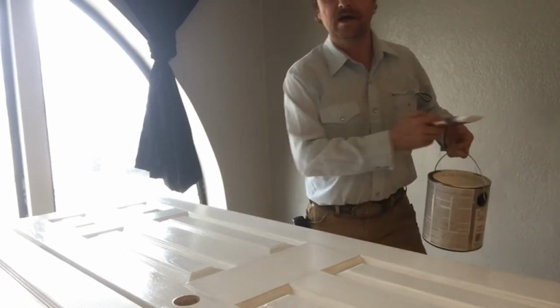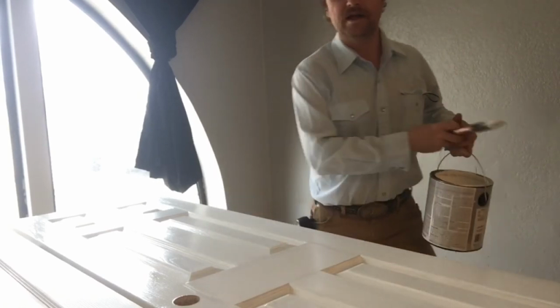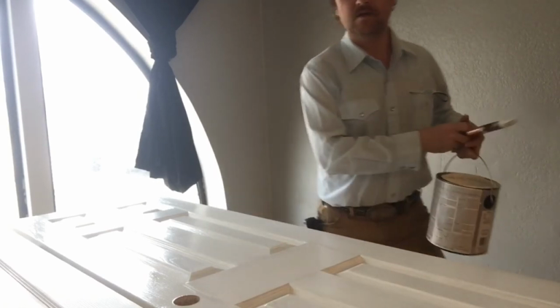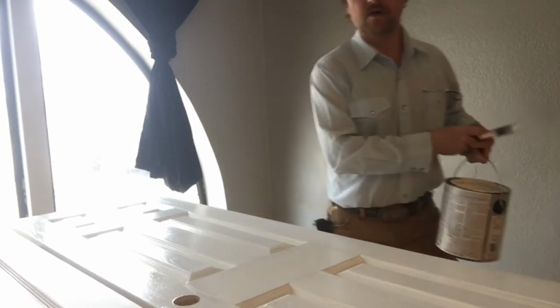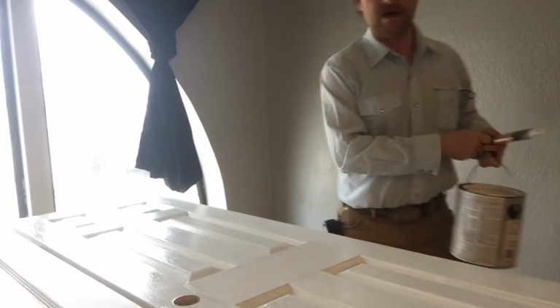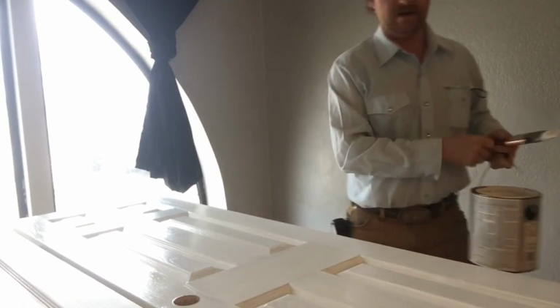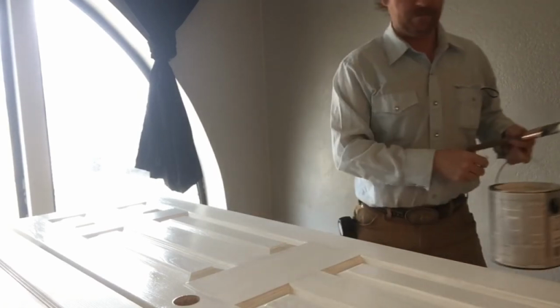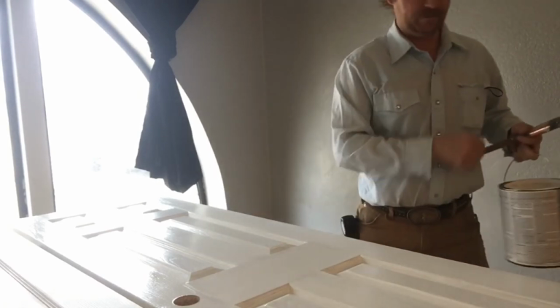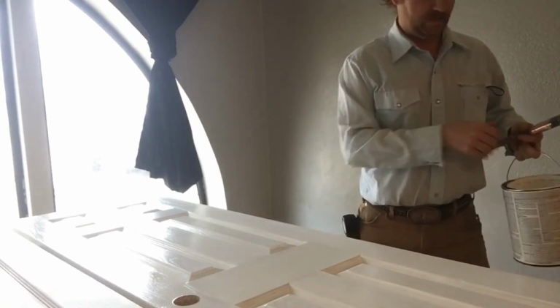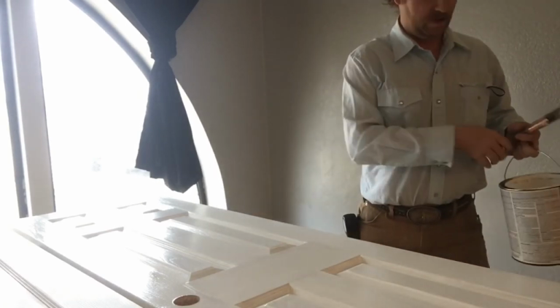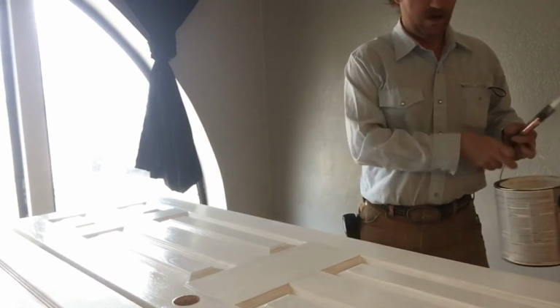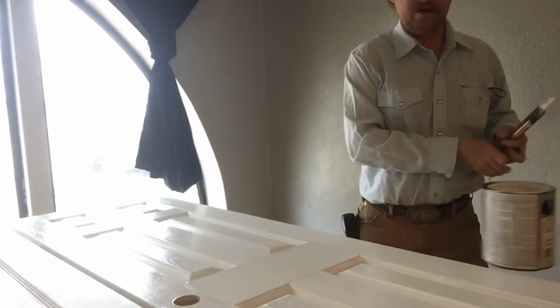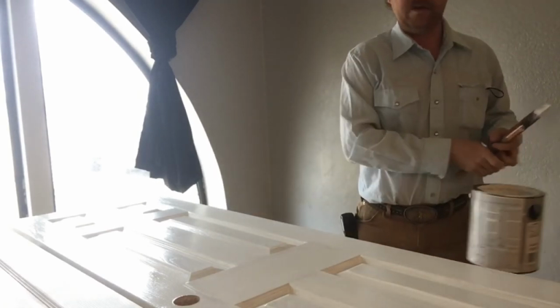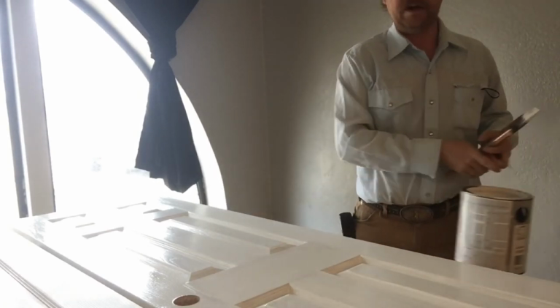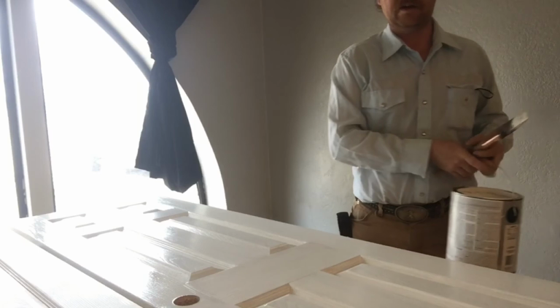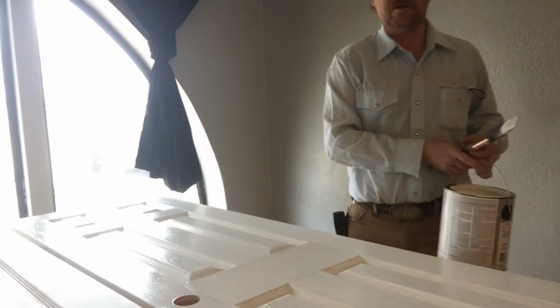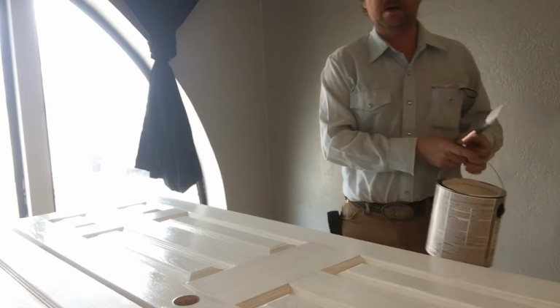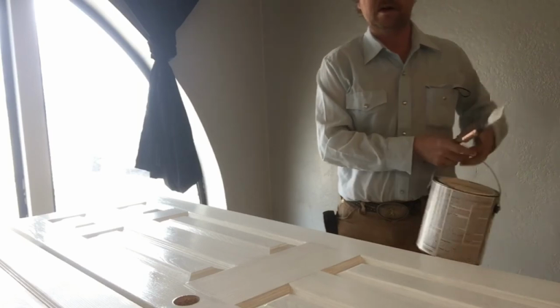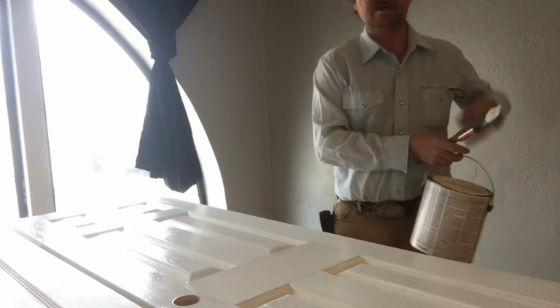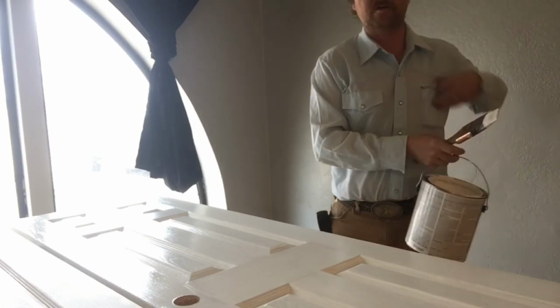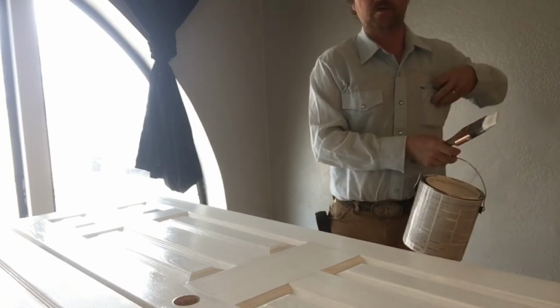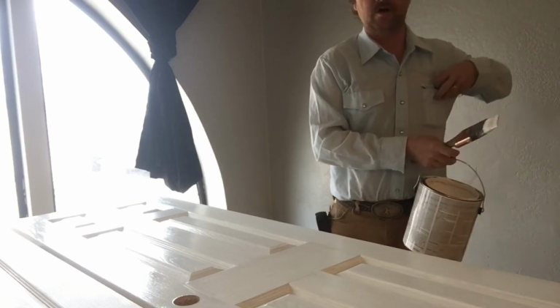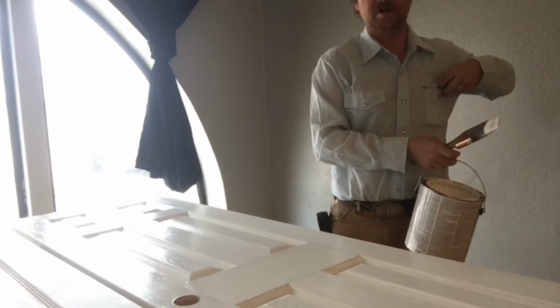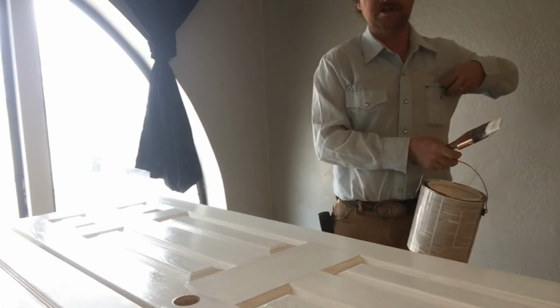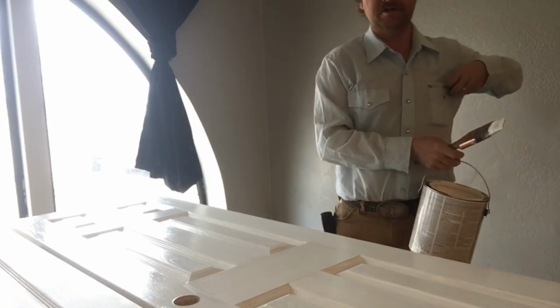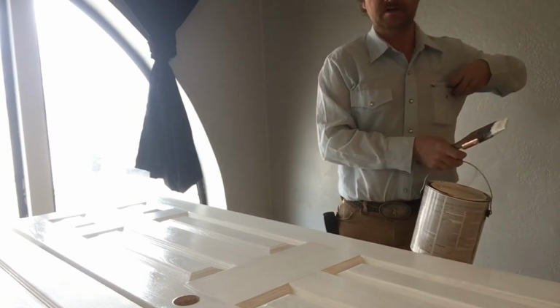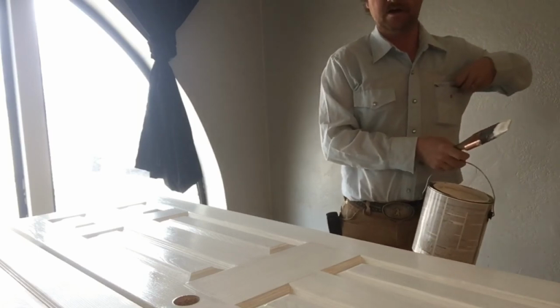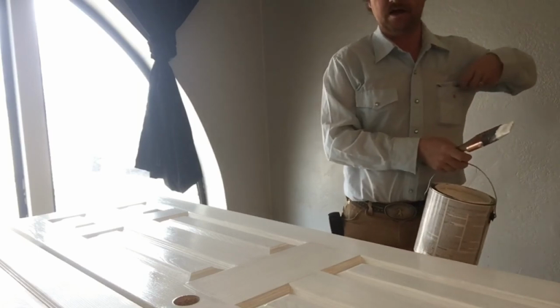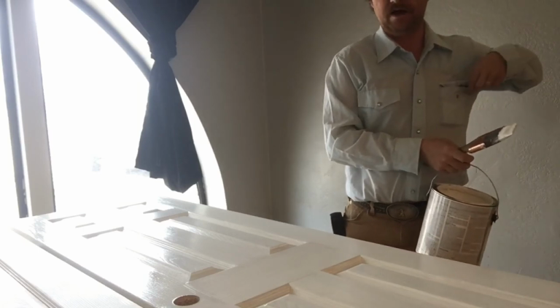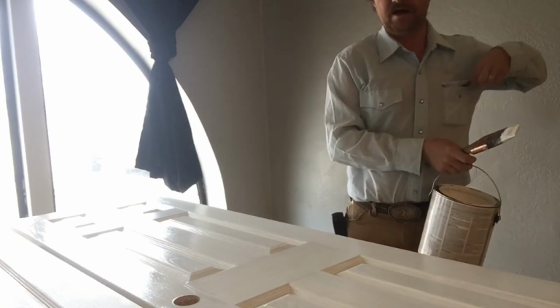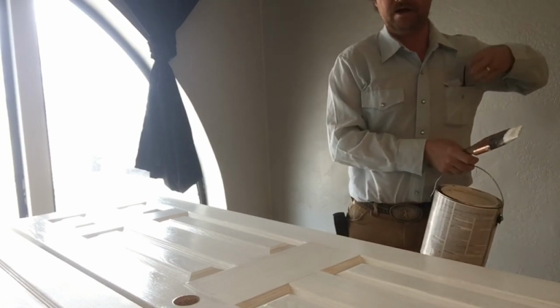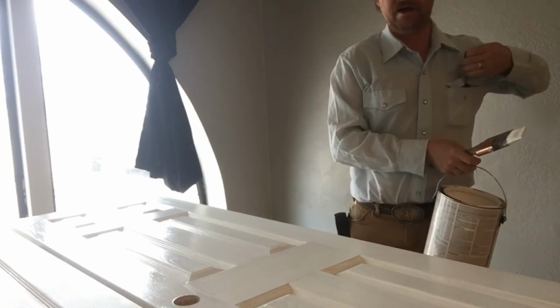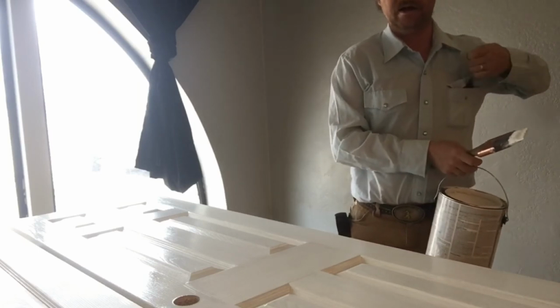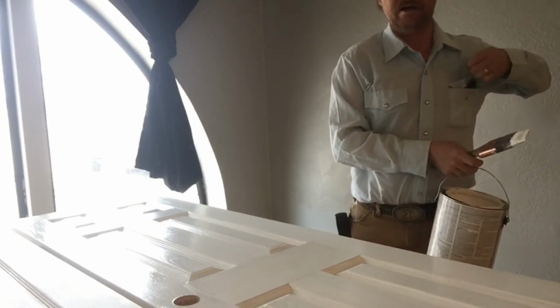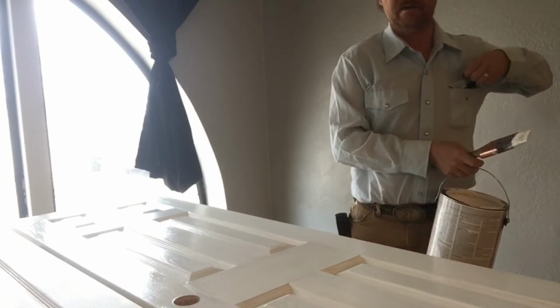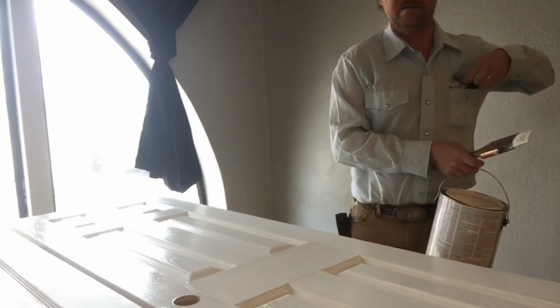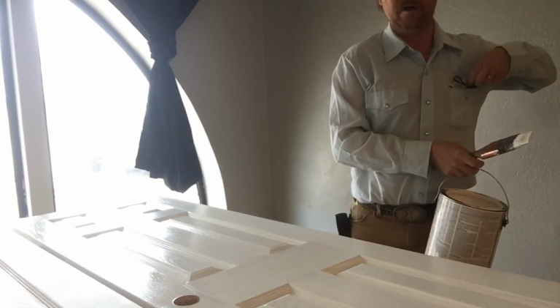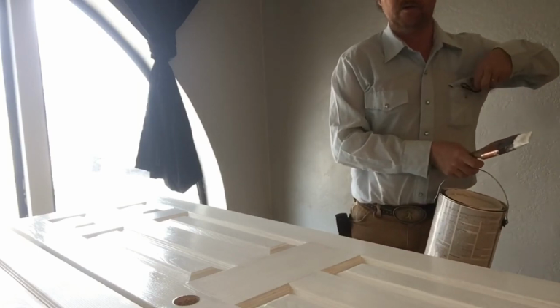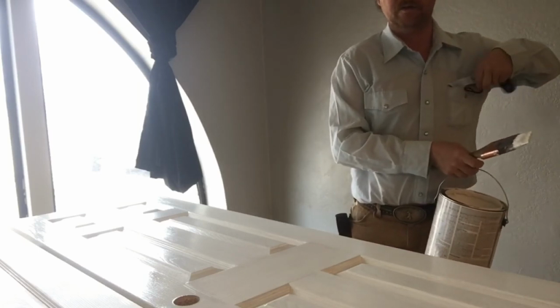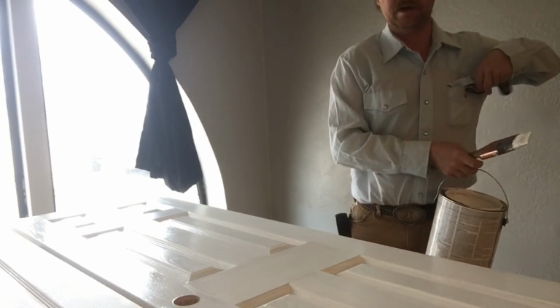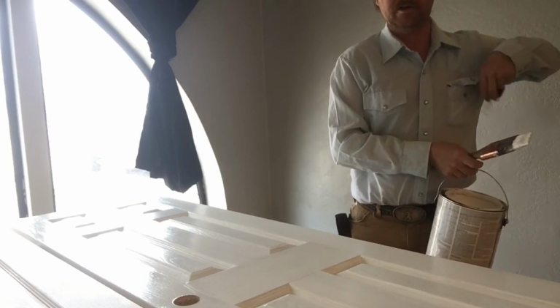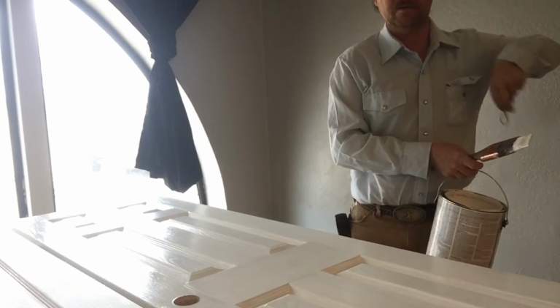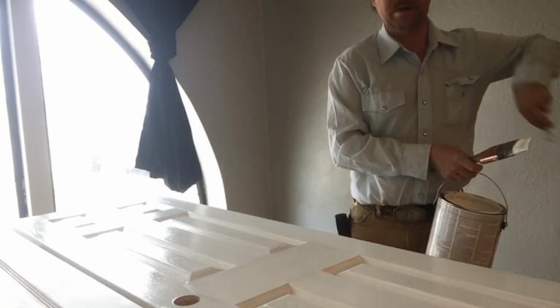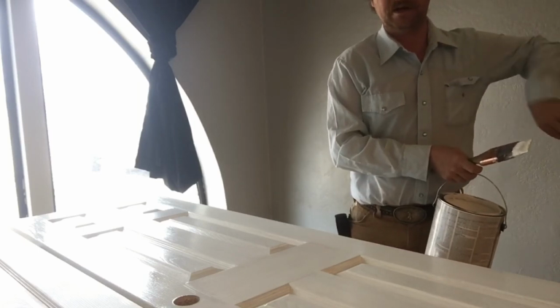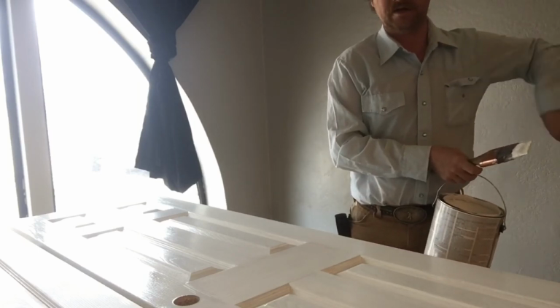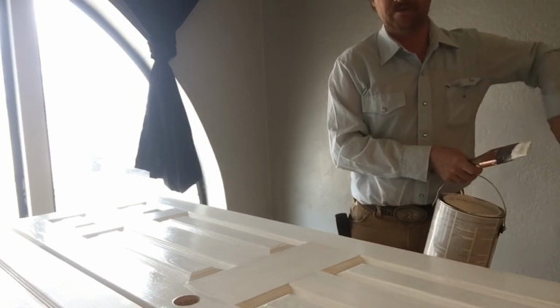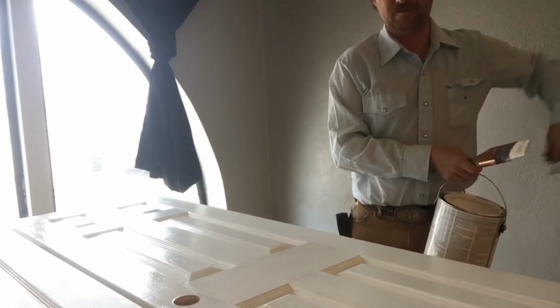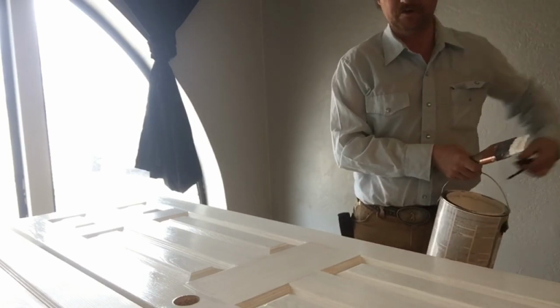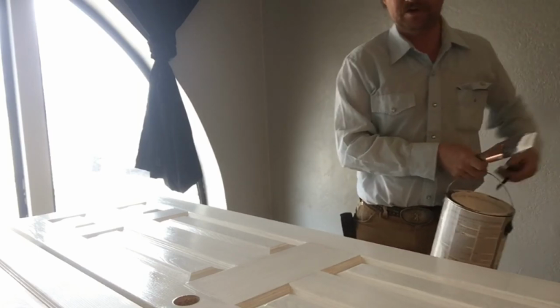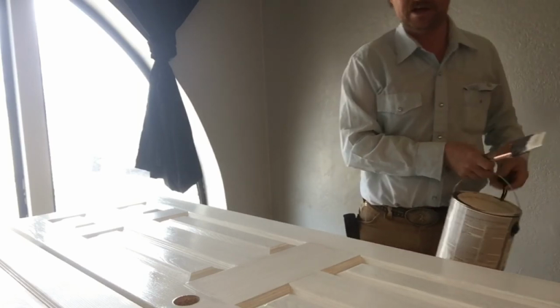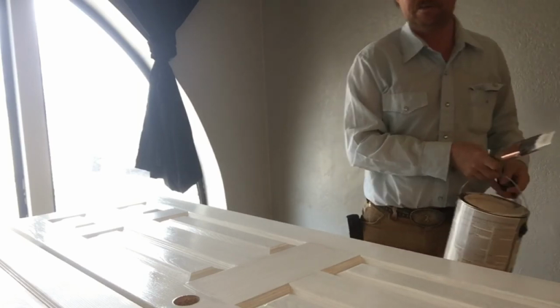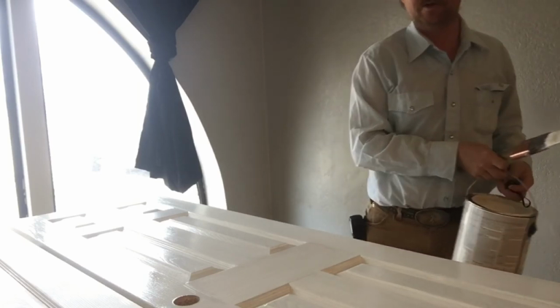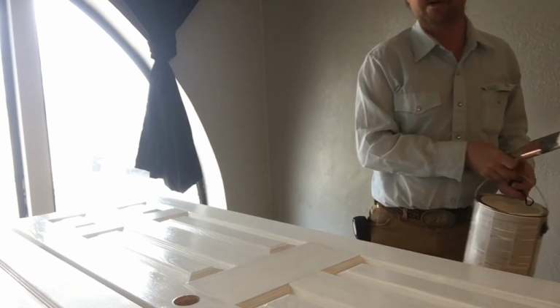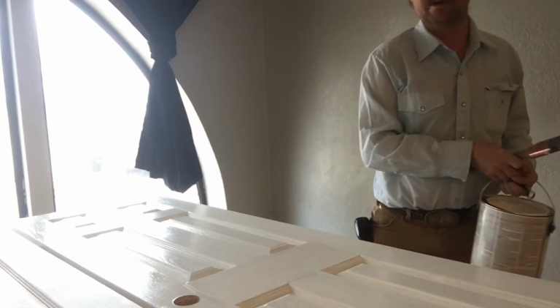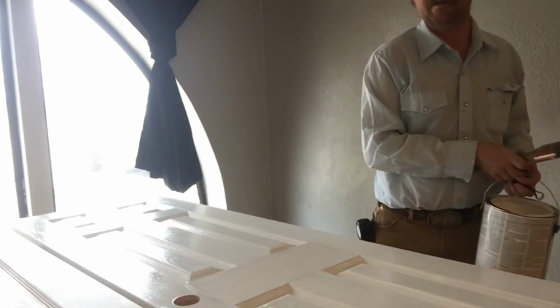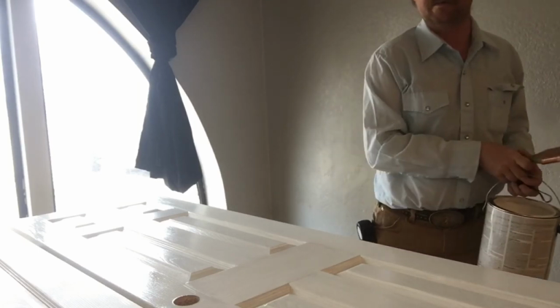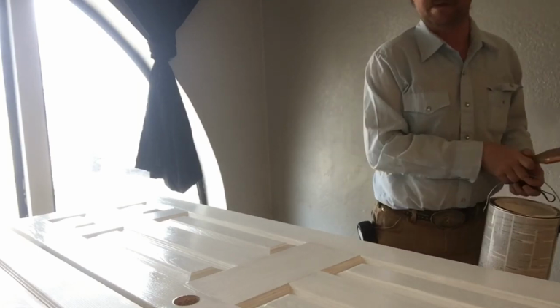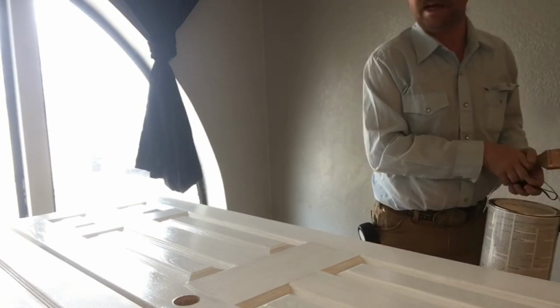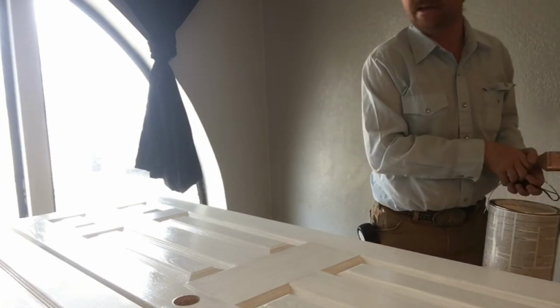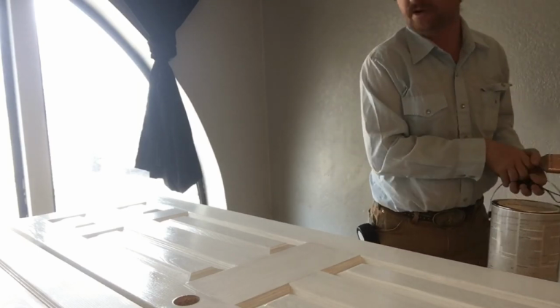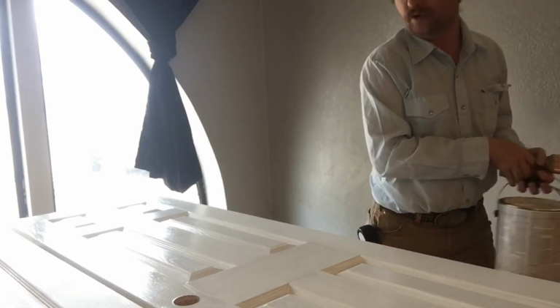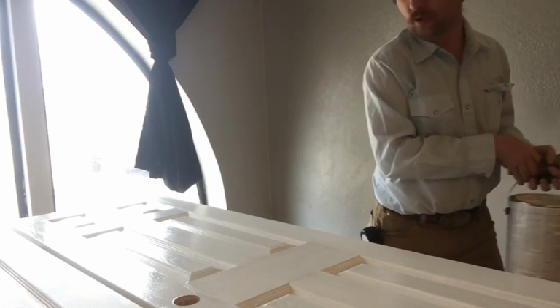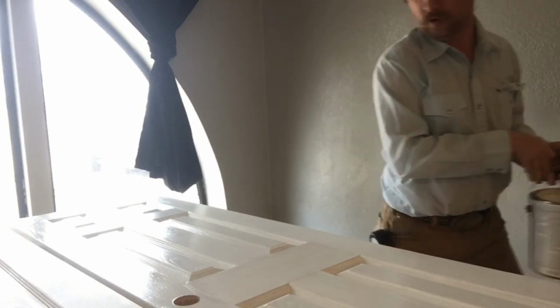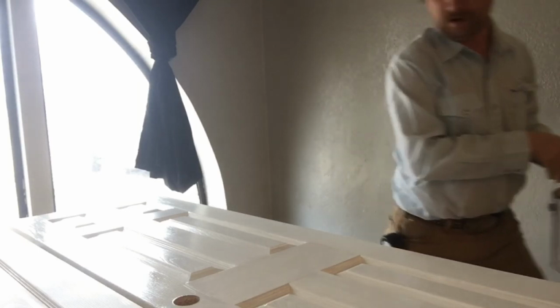Anyway, thank you guys for watching, and hopefully you picked up a few tips on painting a door.